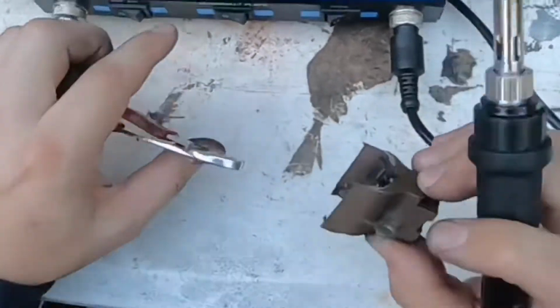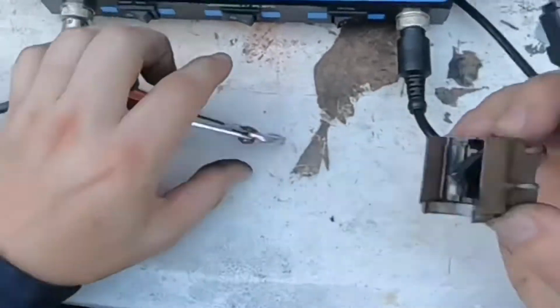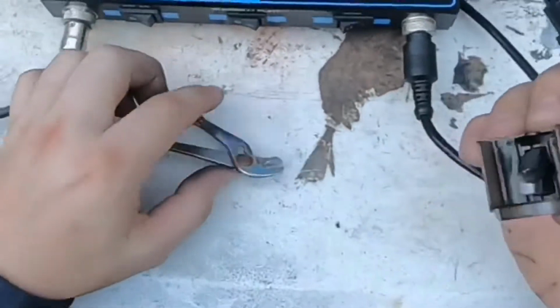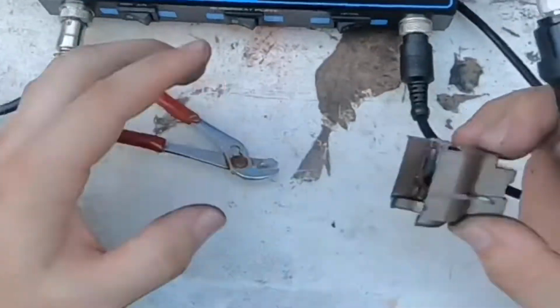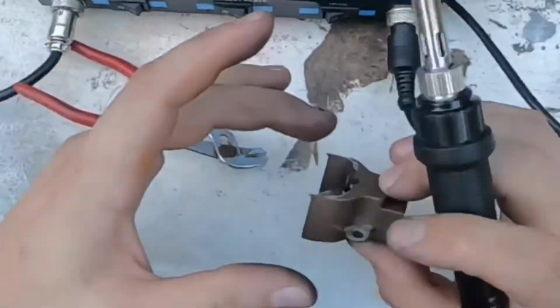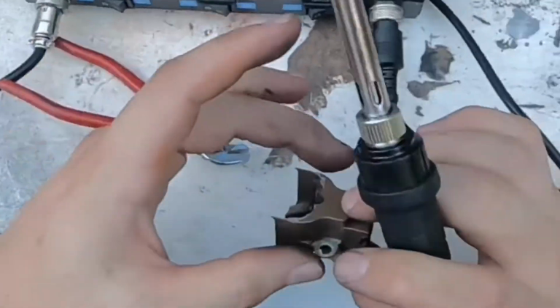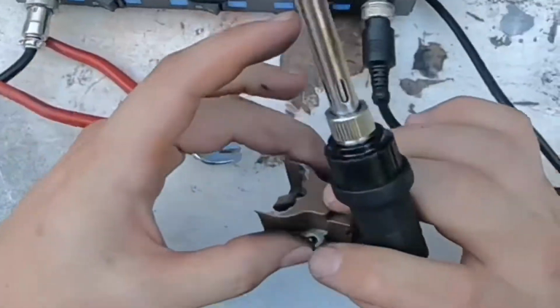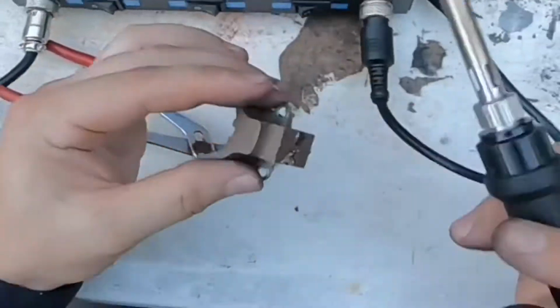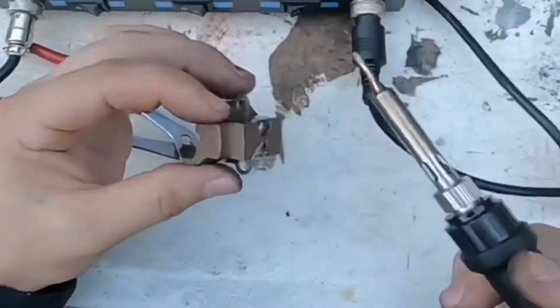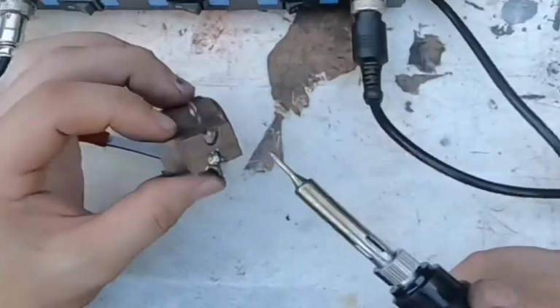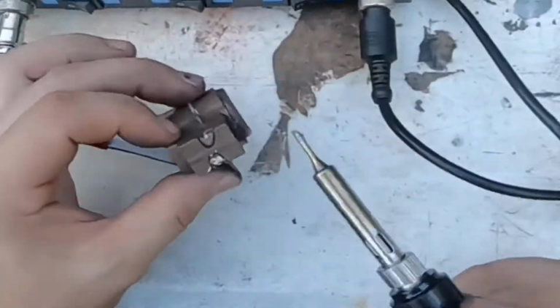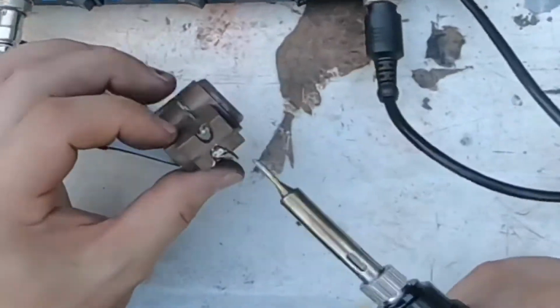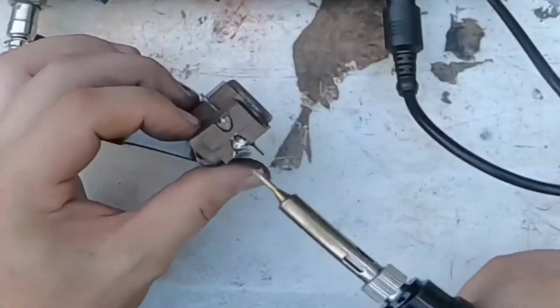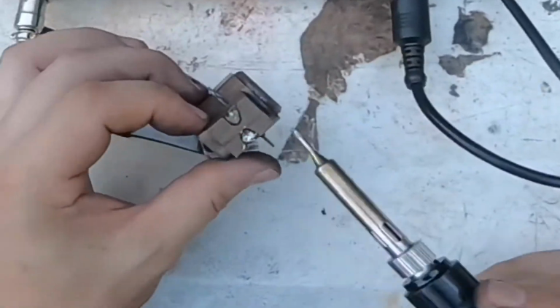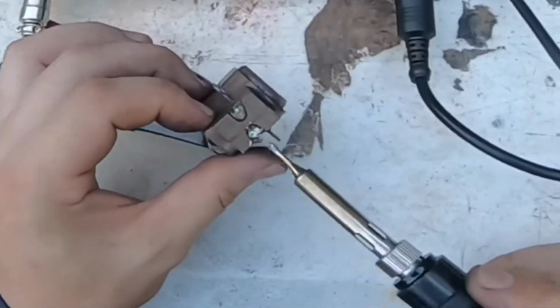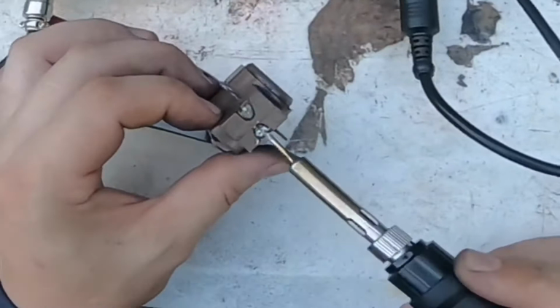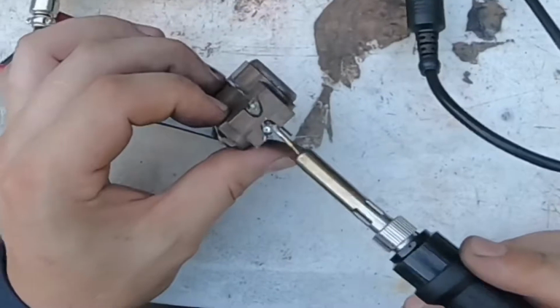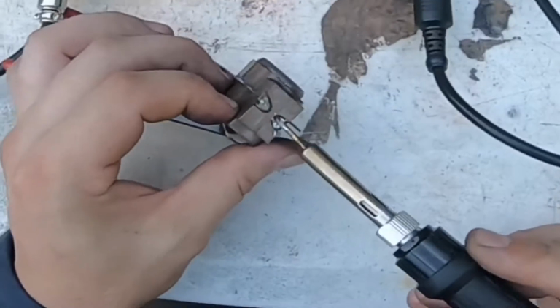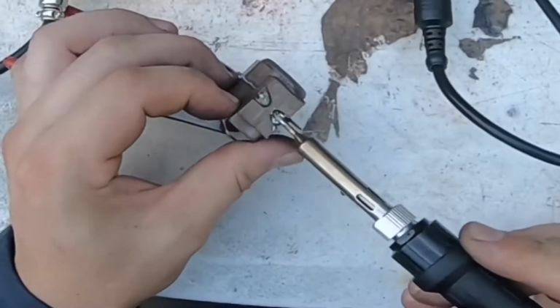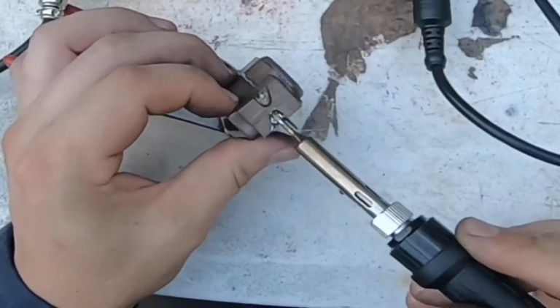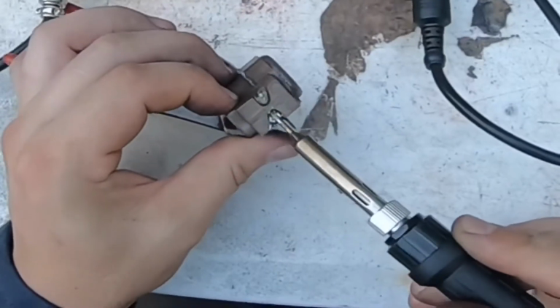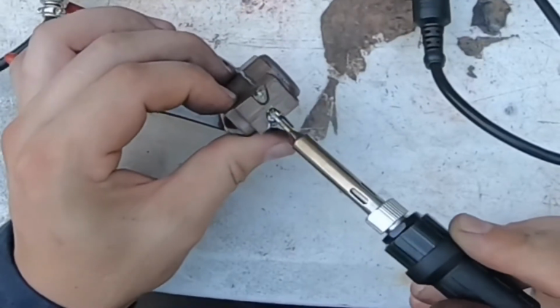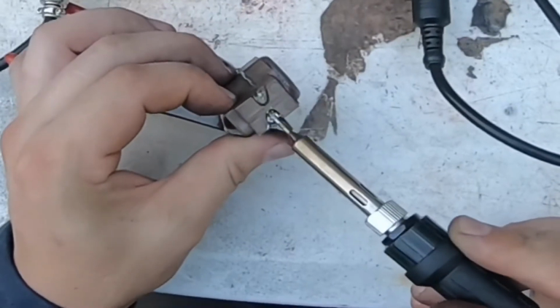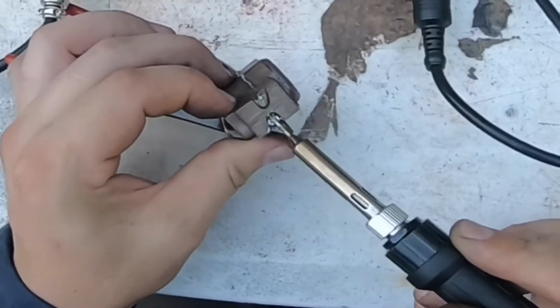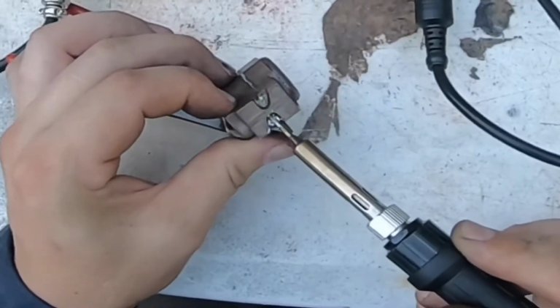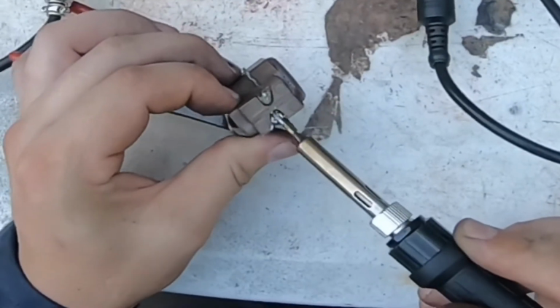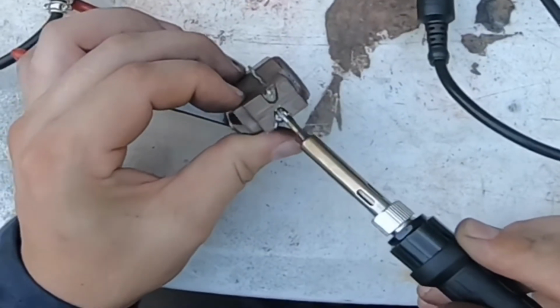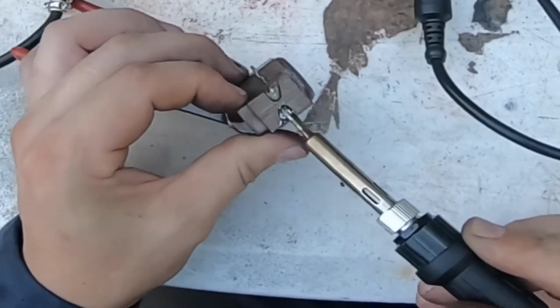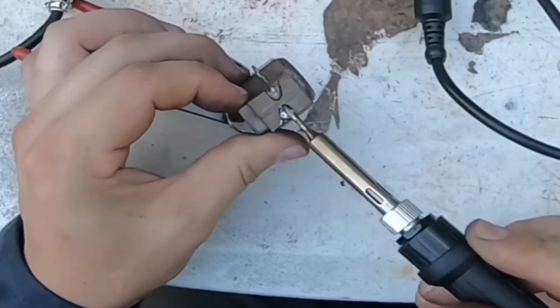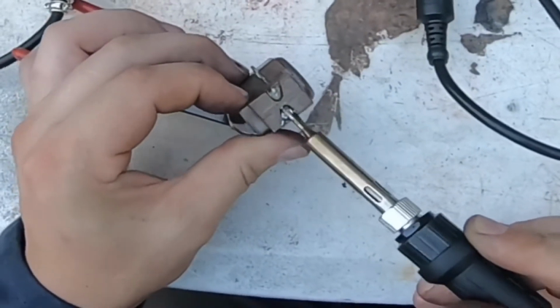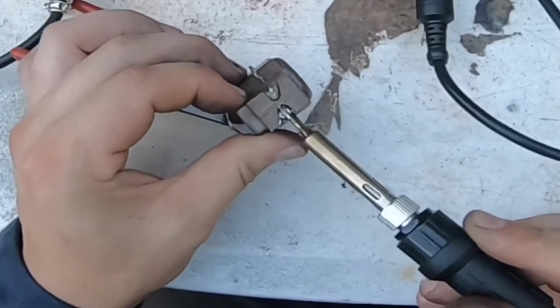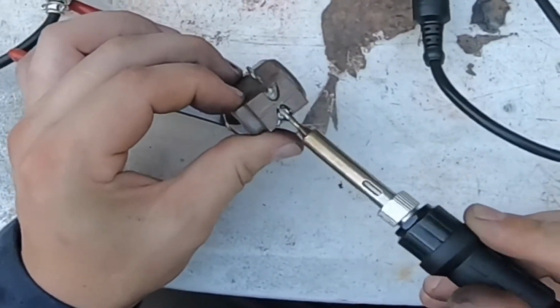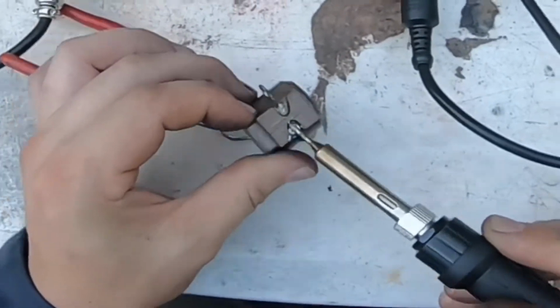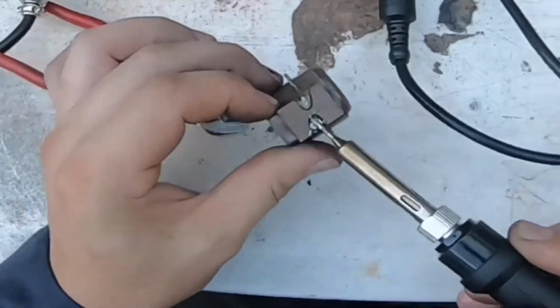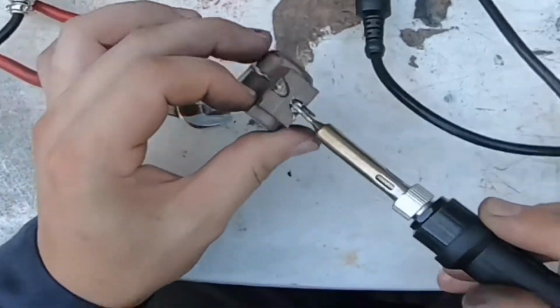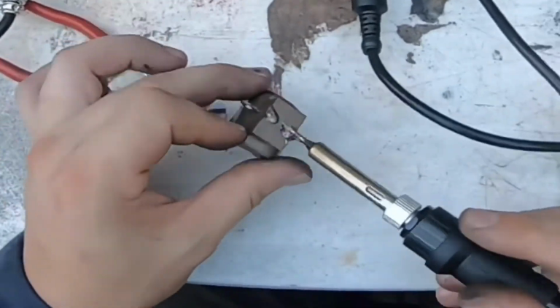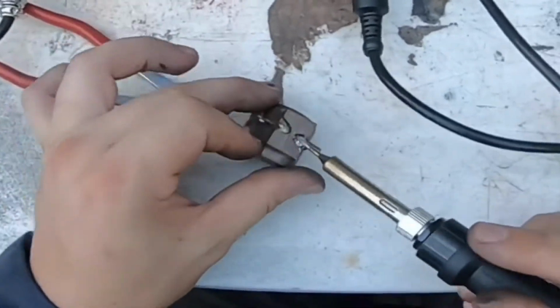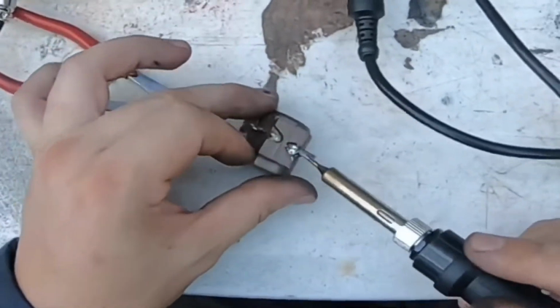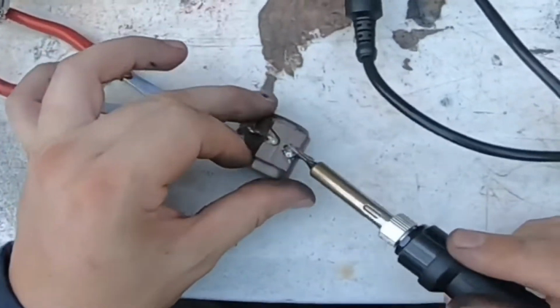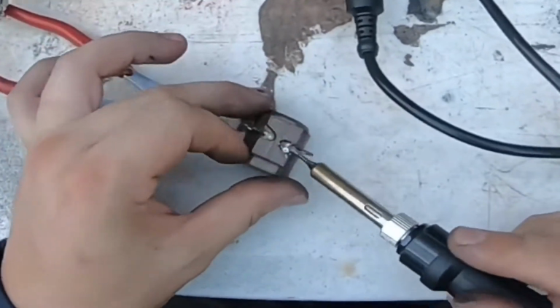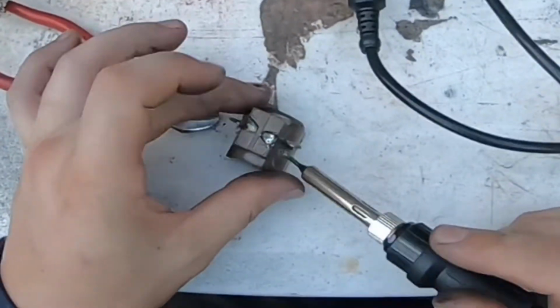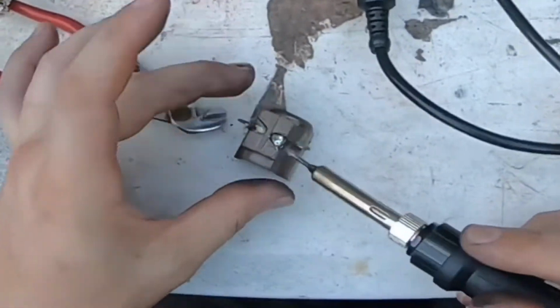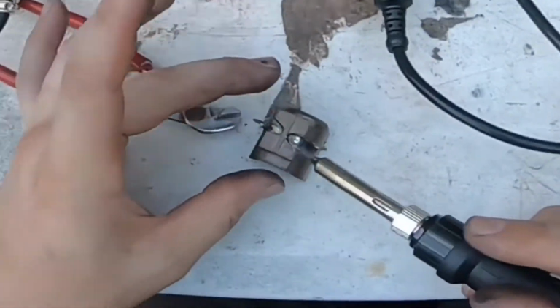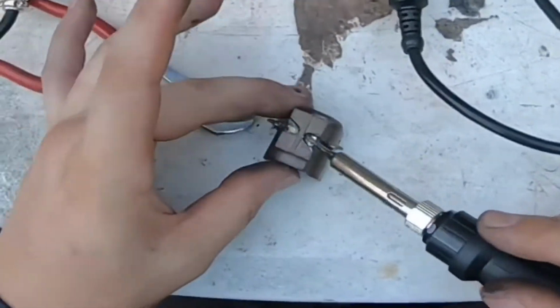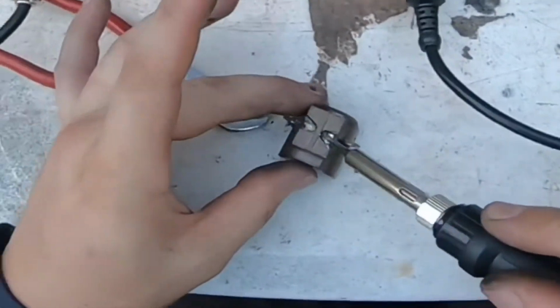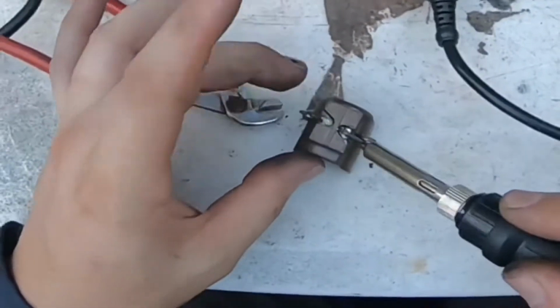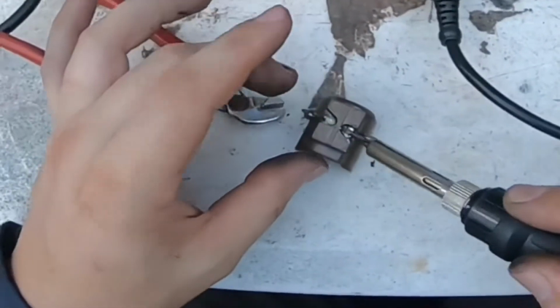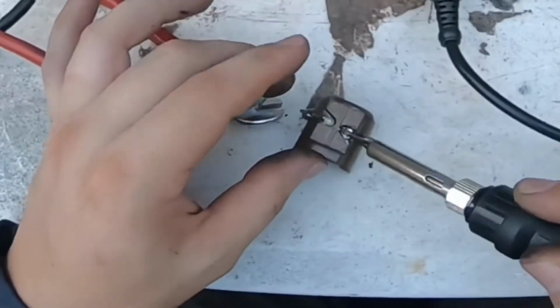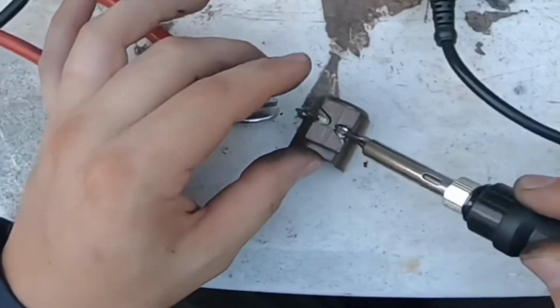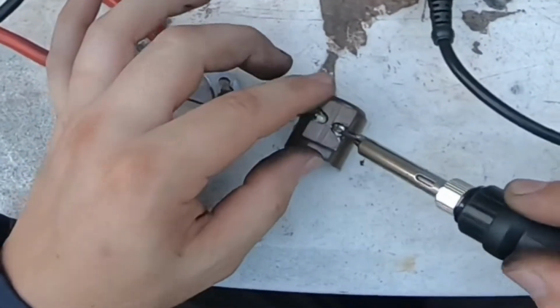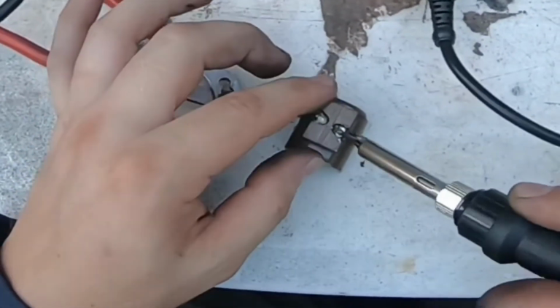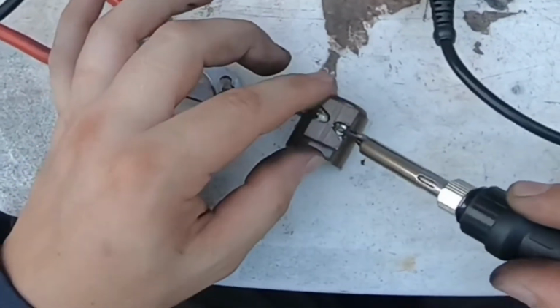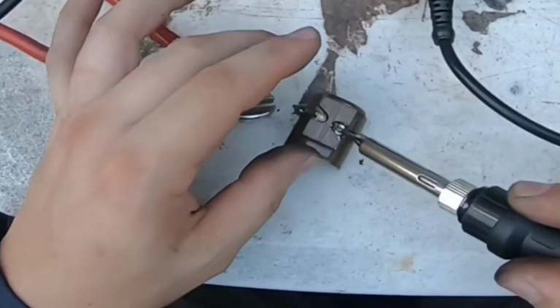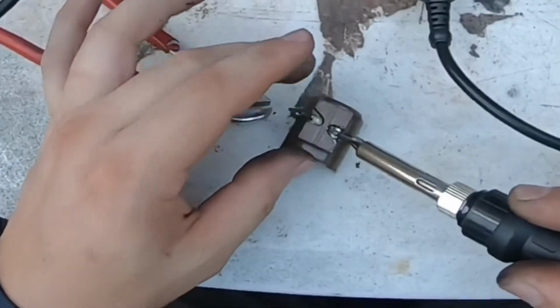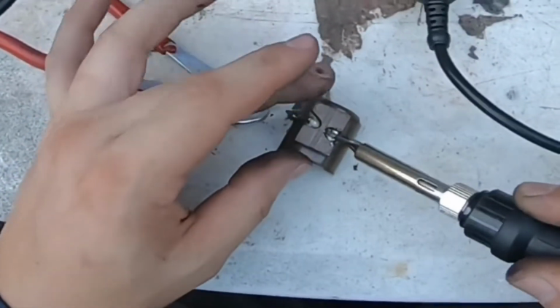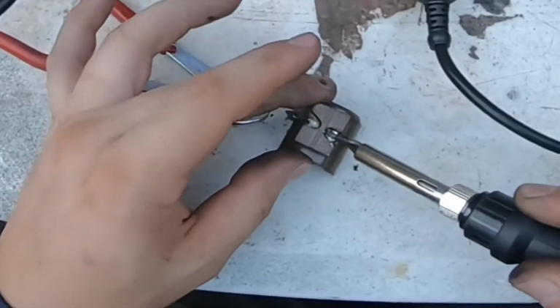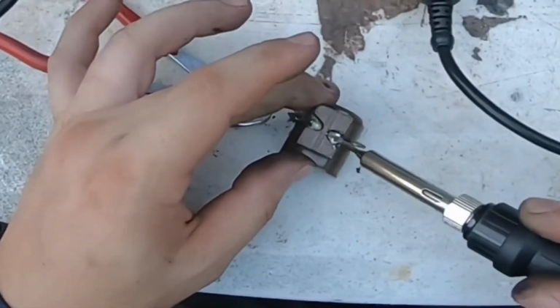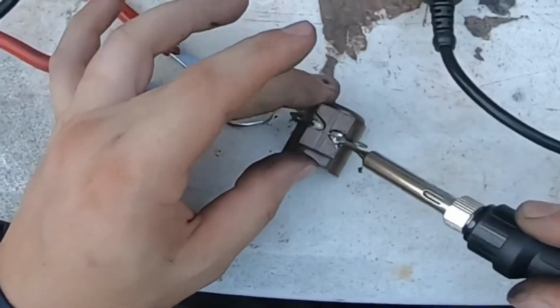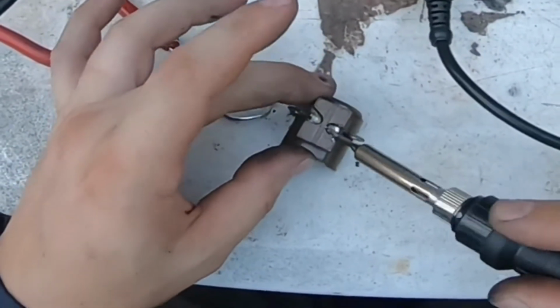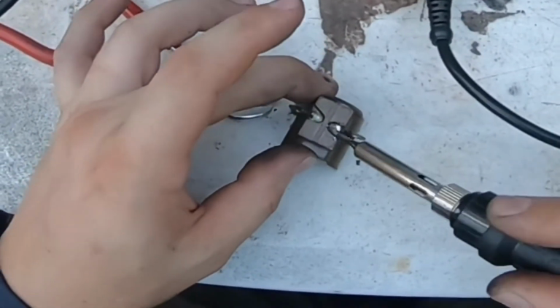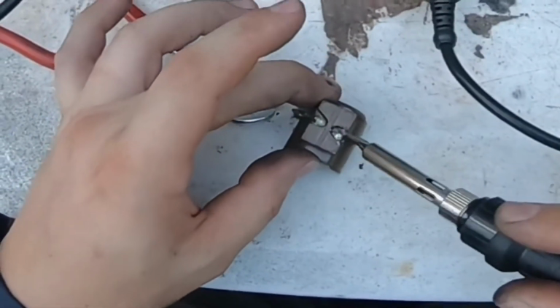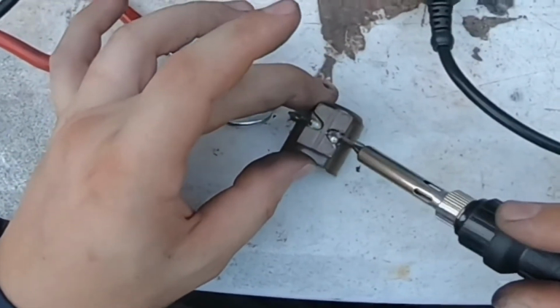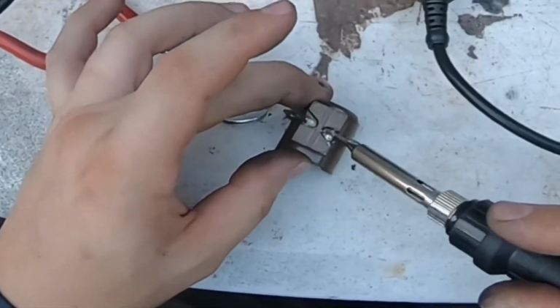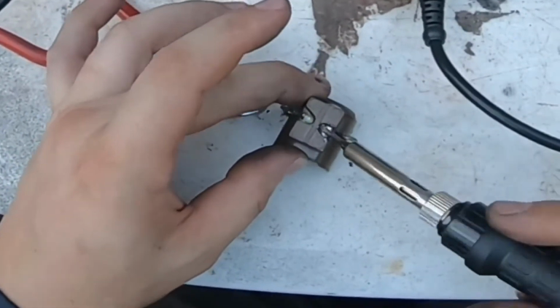I'm going to leave it for now, then sever this connection. I've got to melt it again.